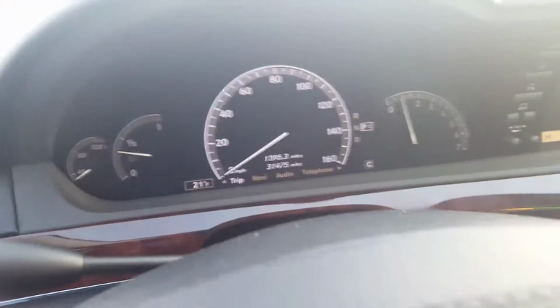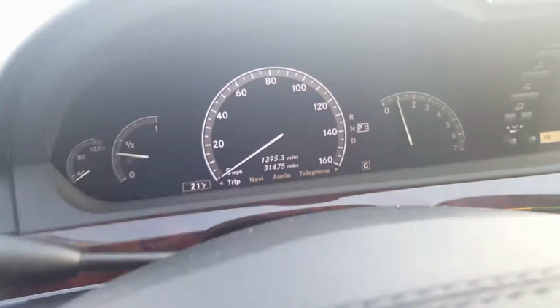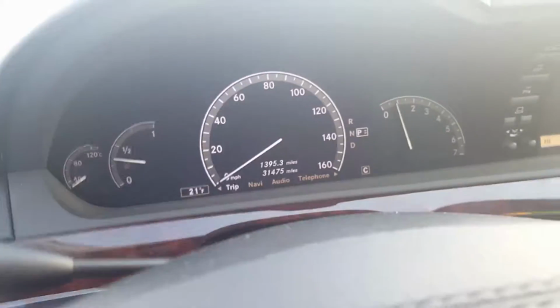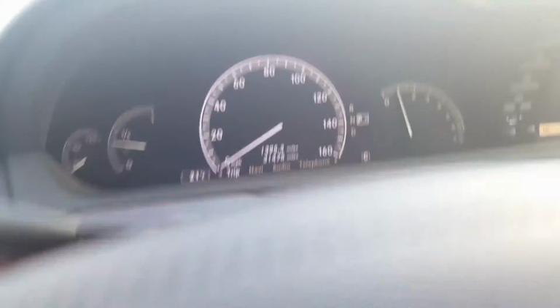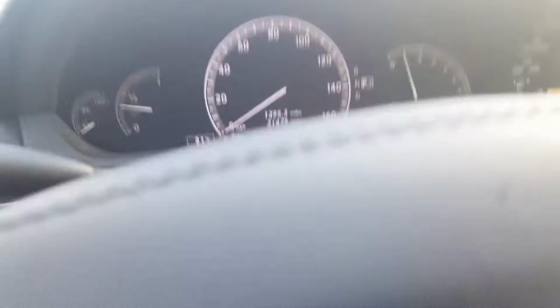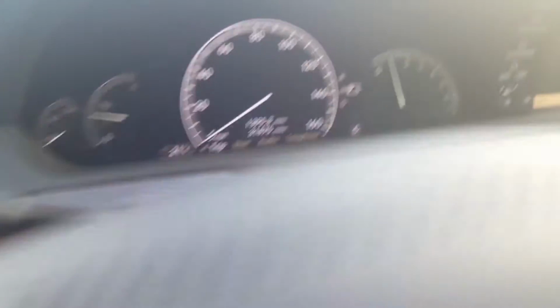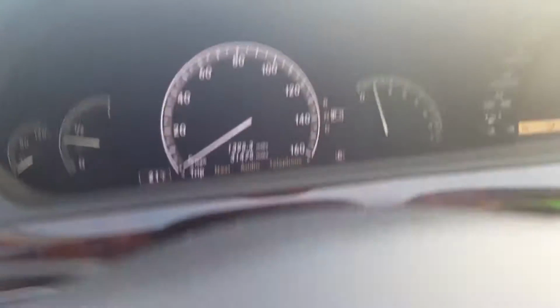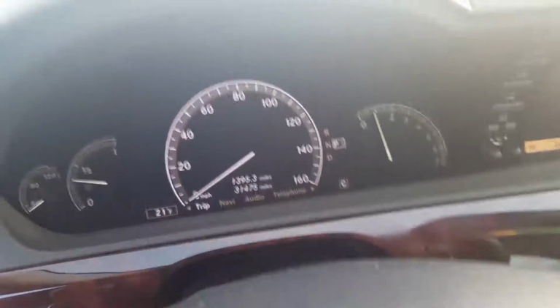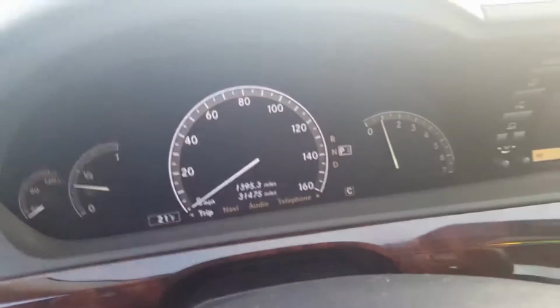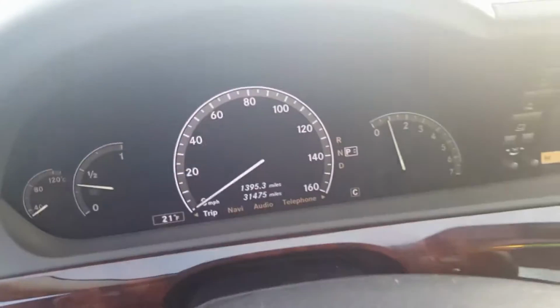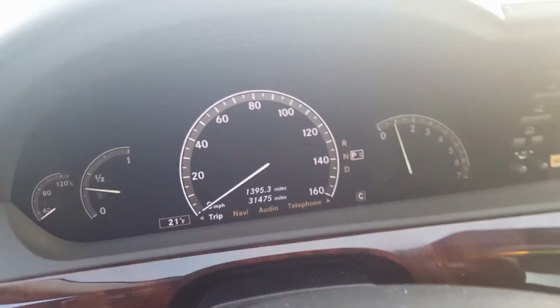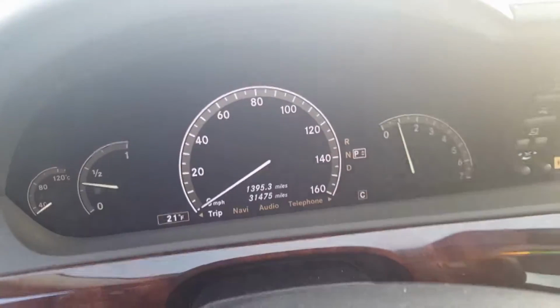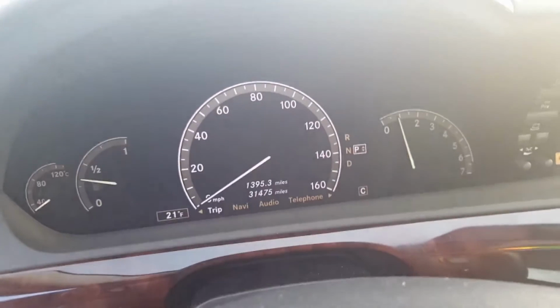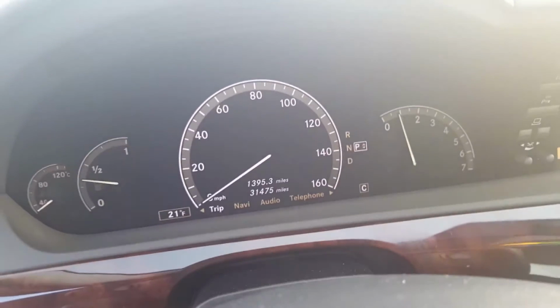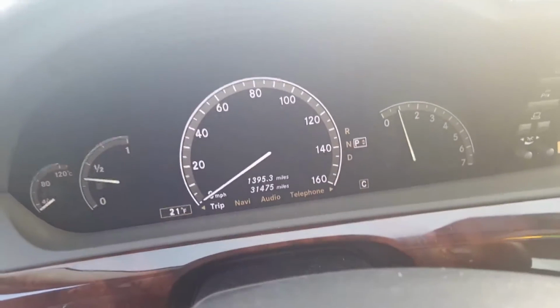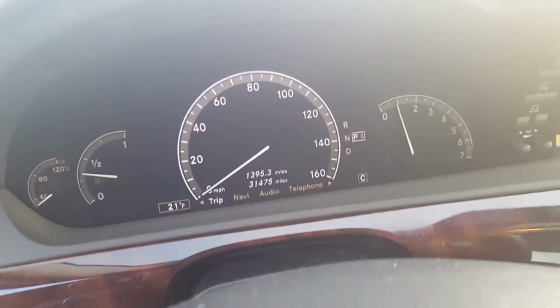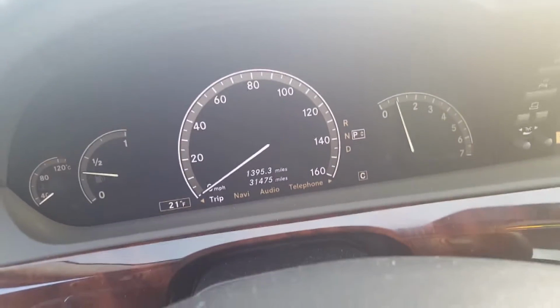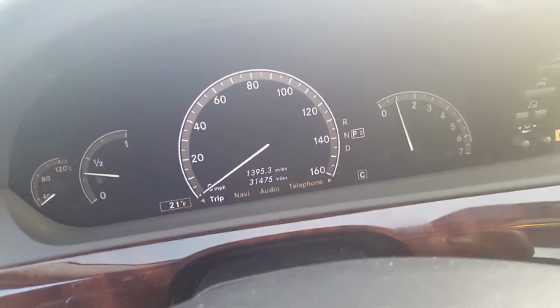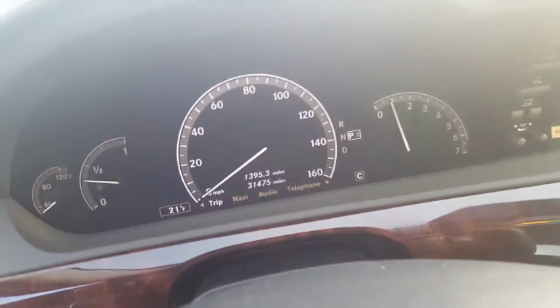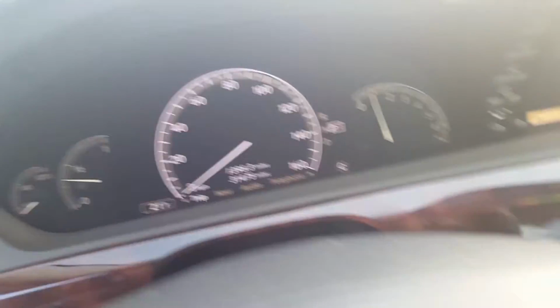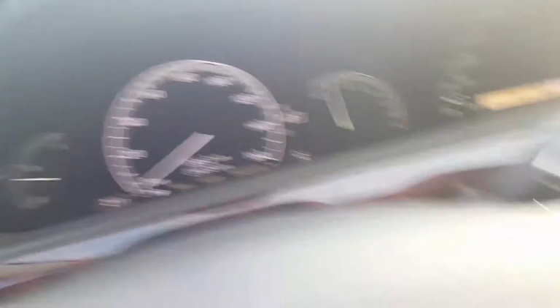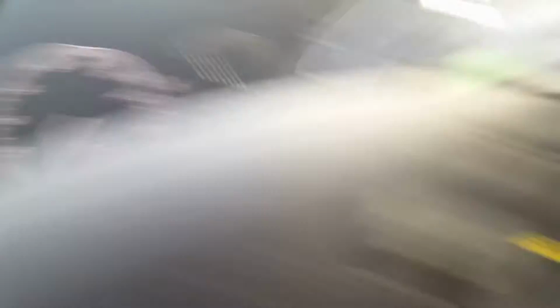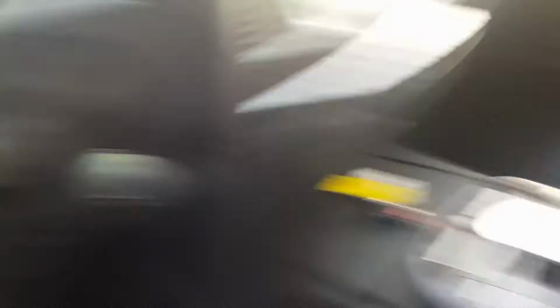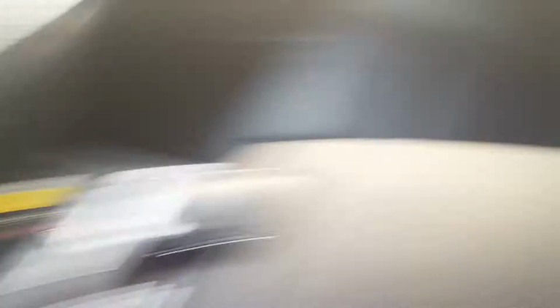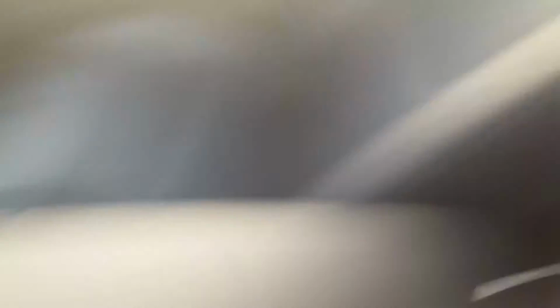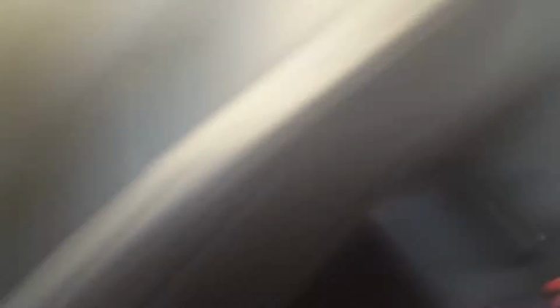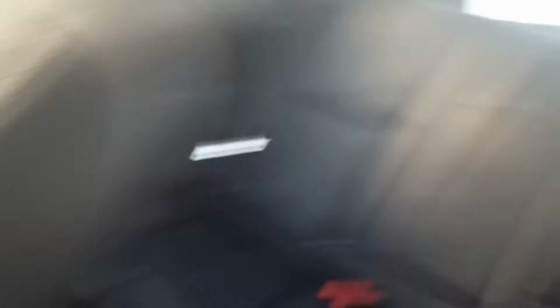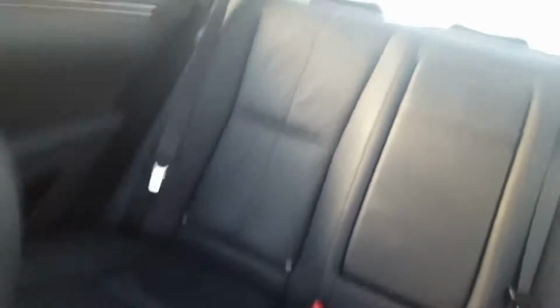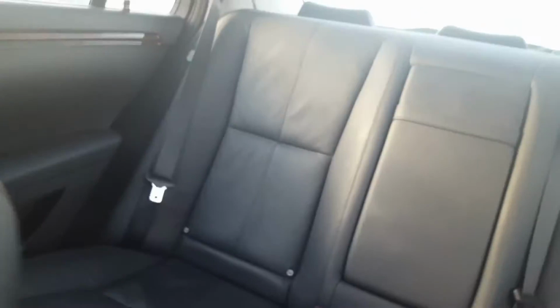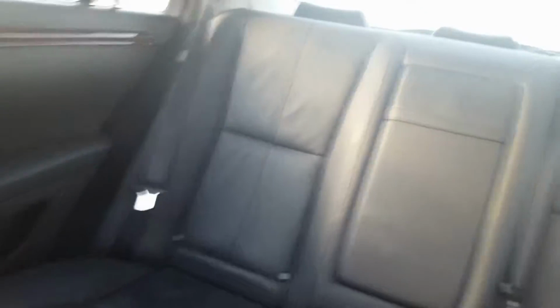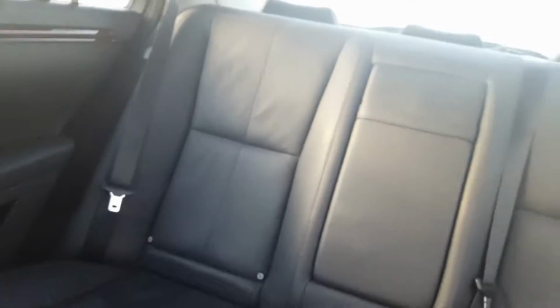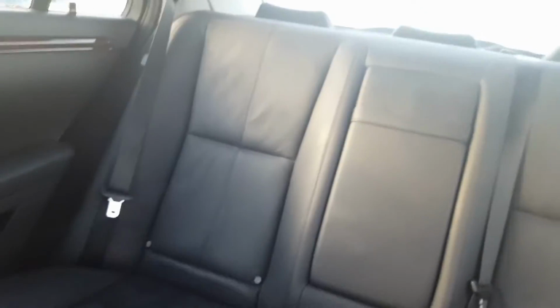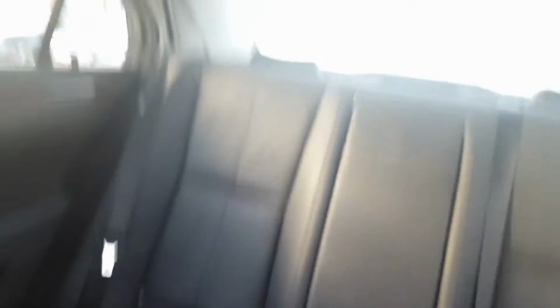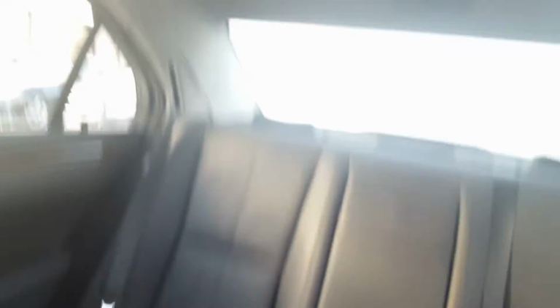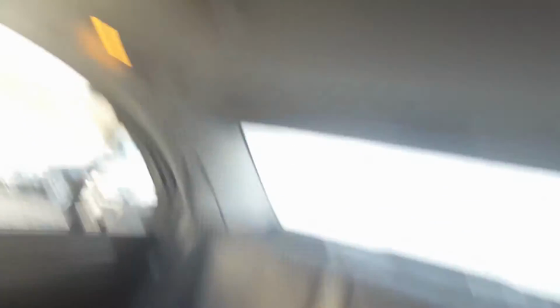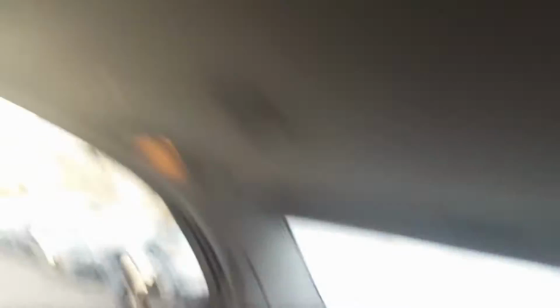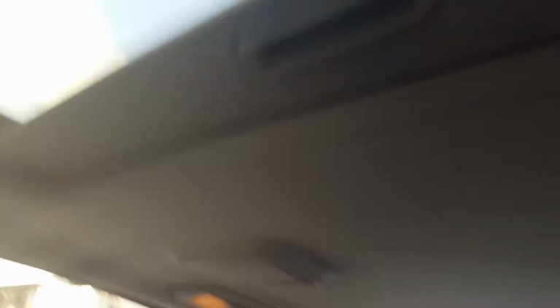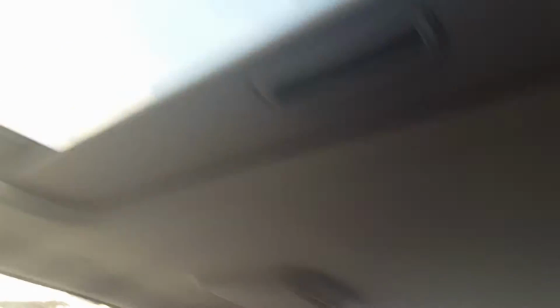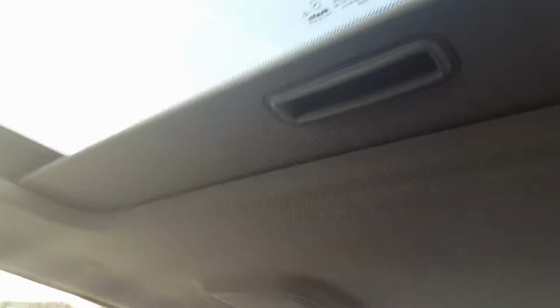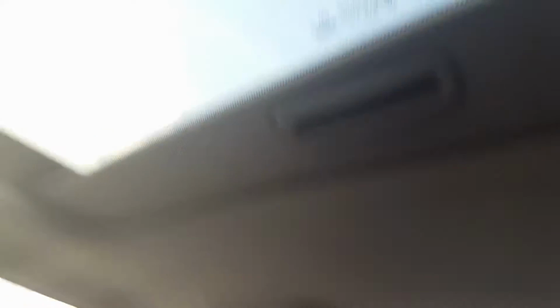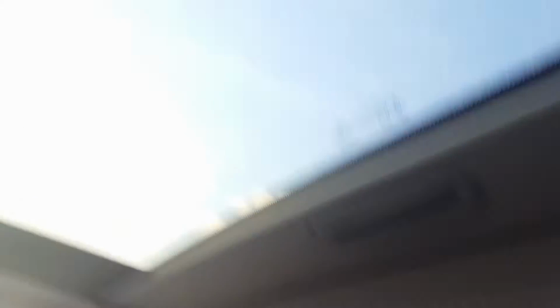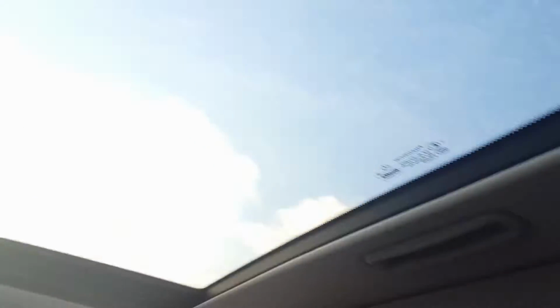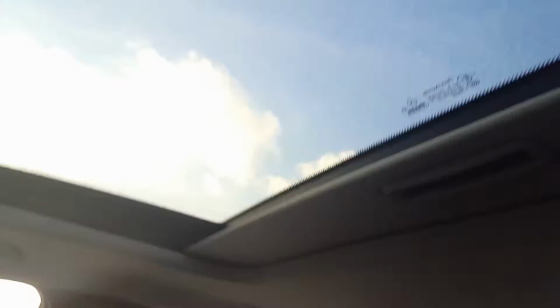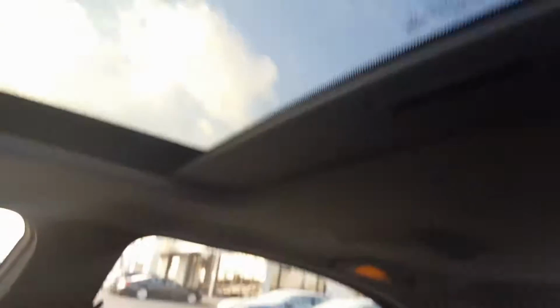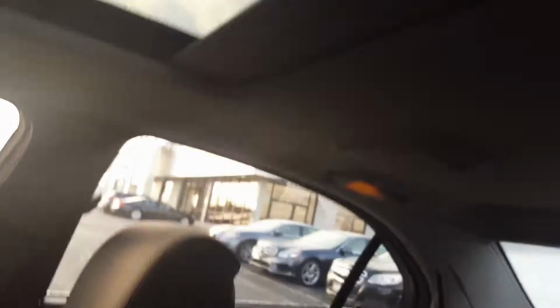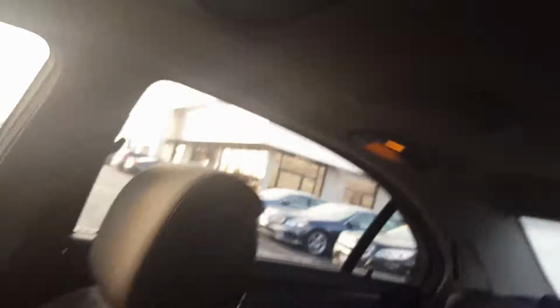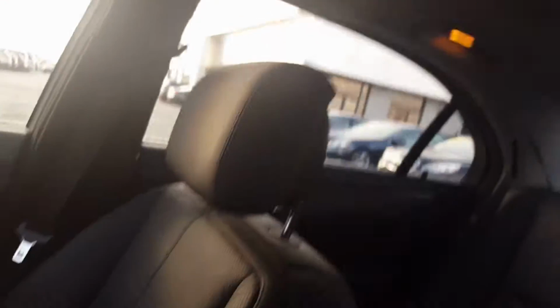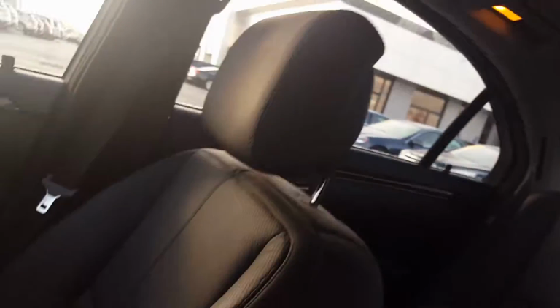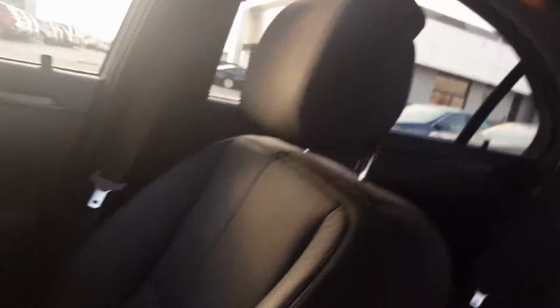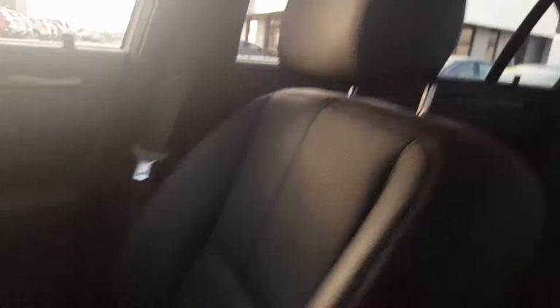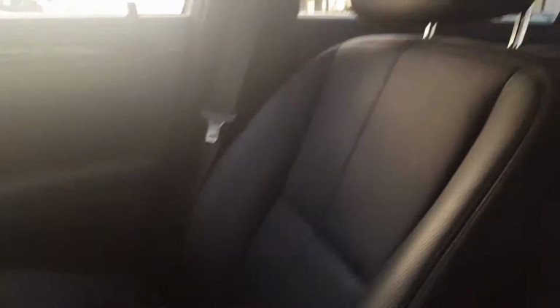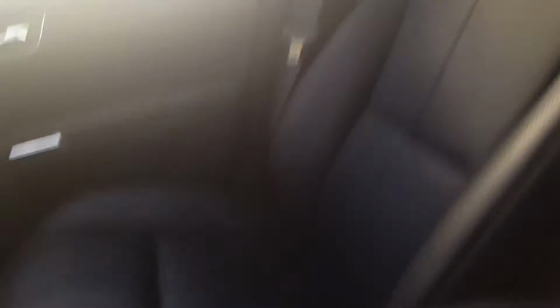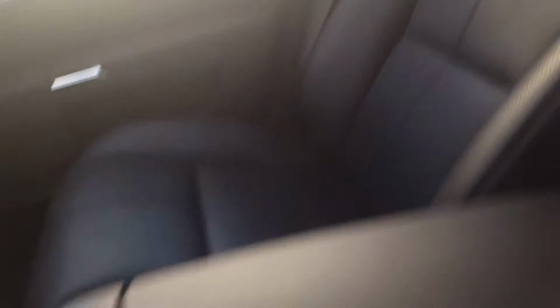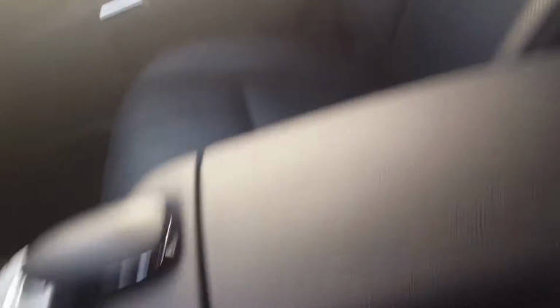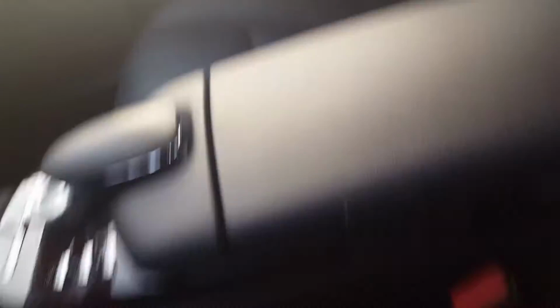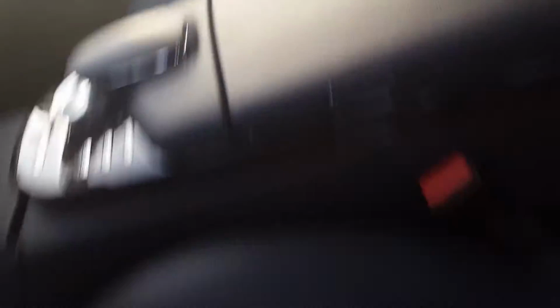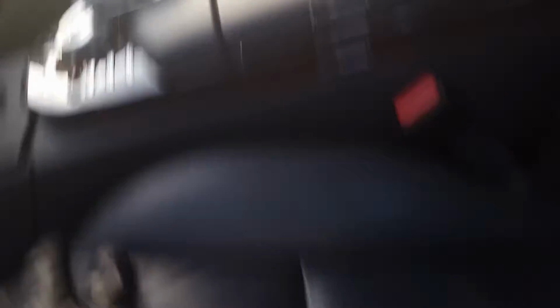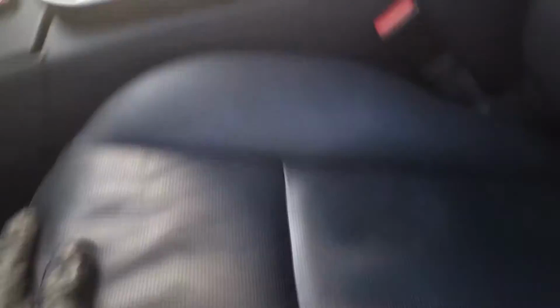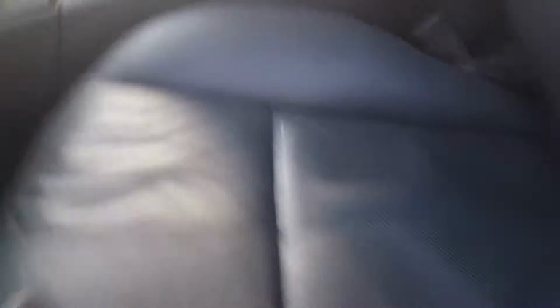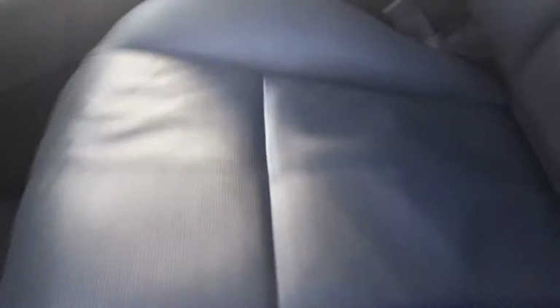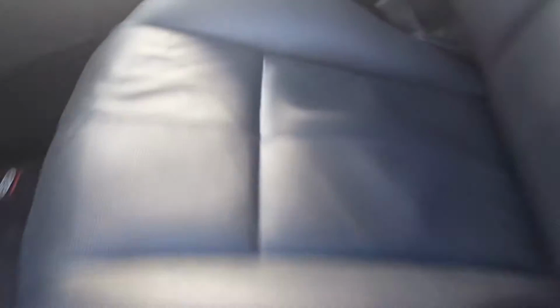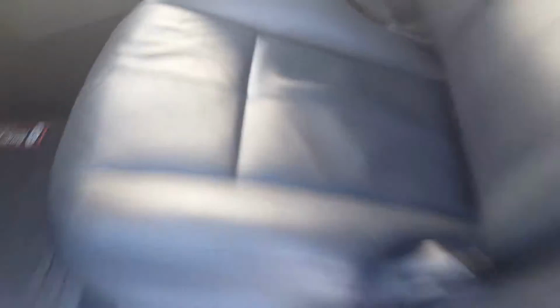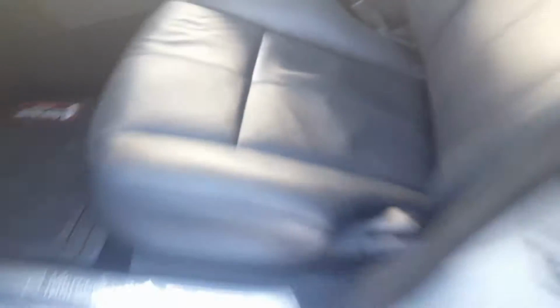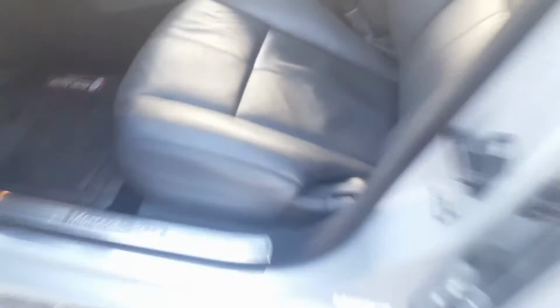Really low miles on this thing, nice back seat, big sunroof, and a whole lot more.